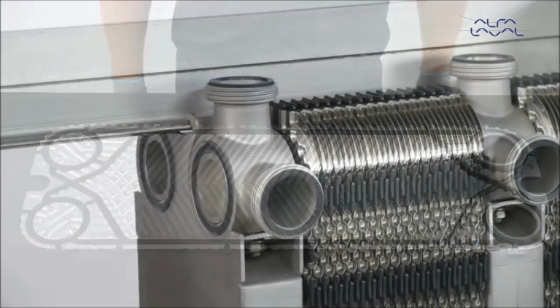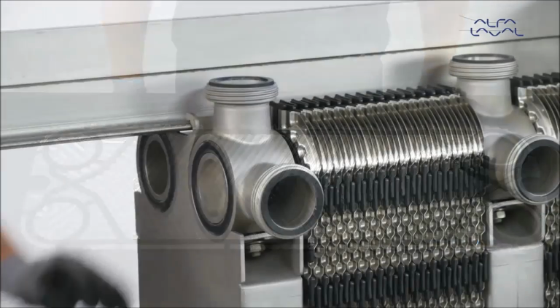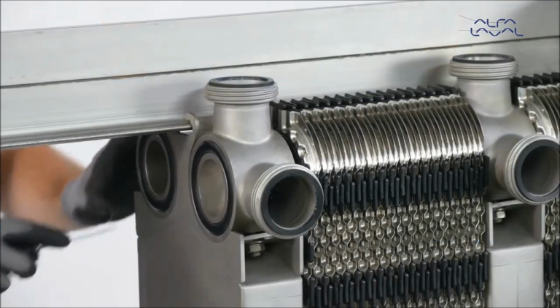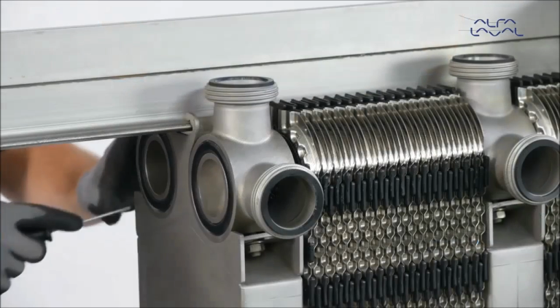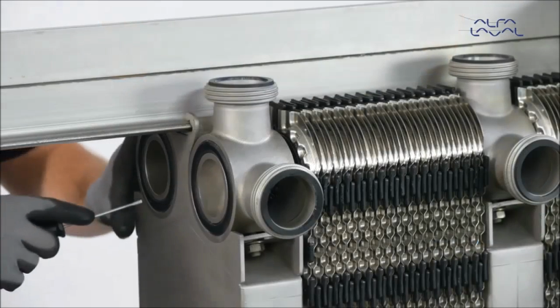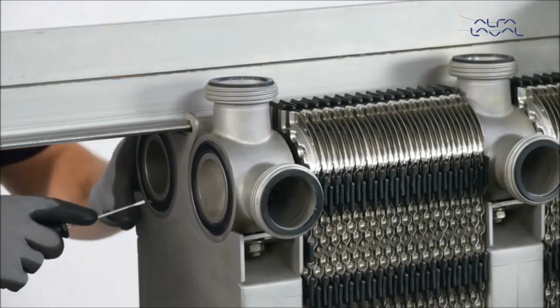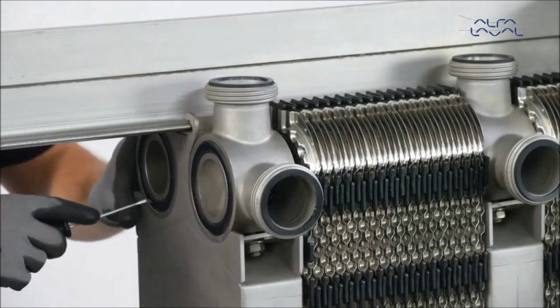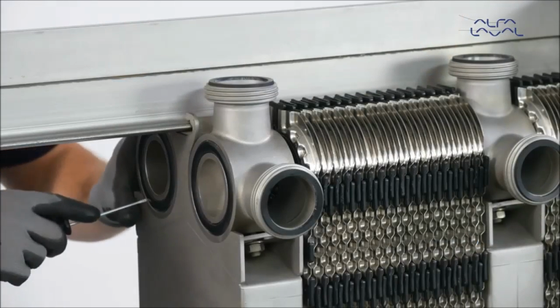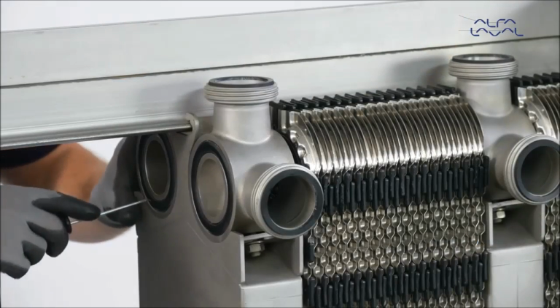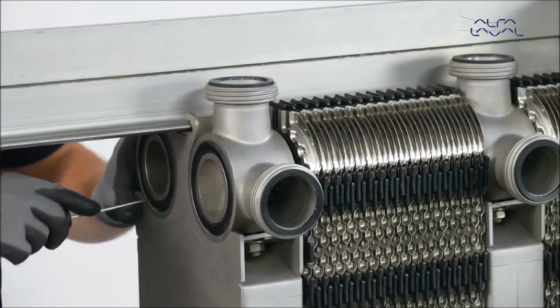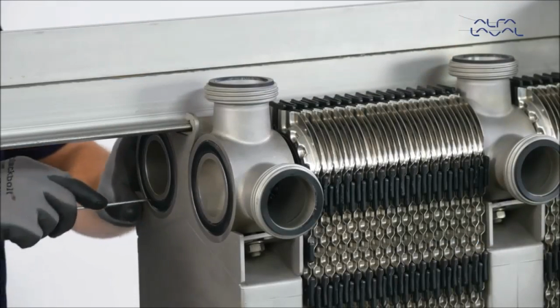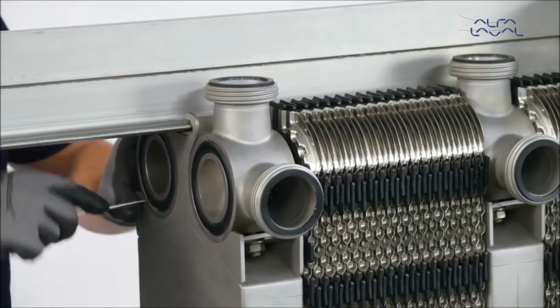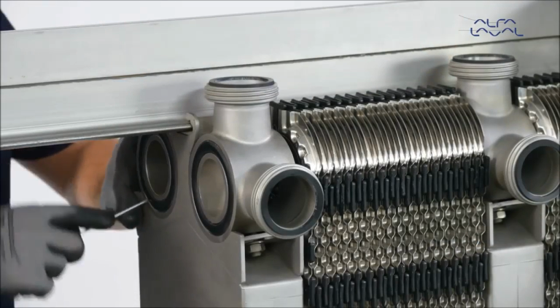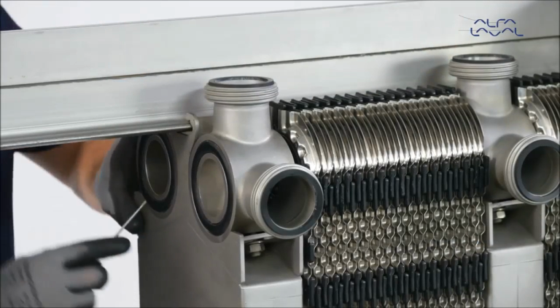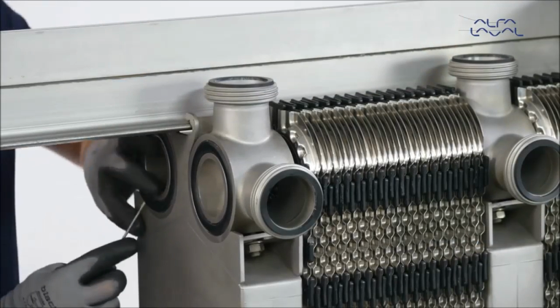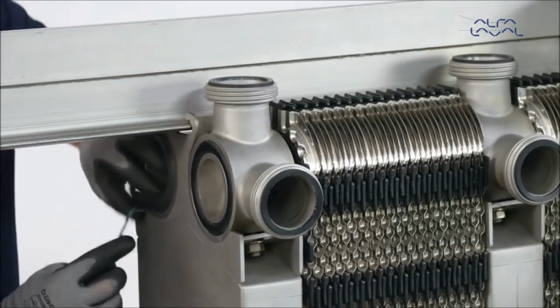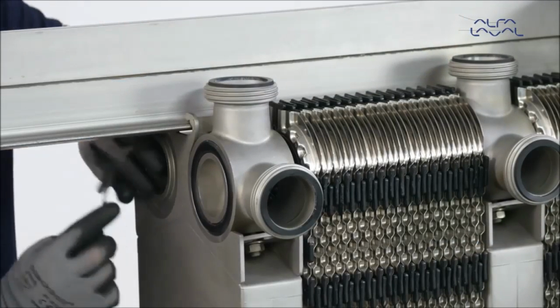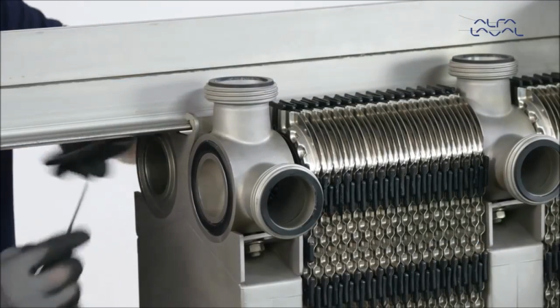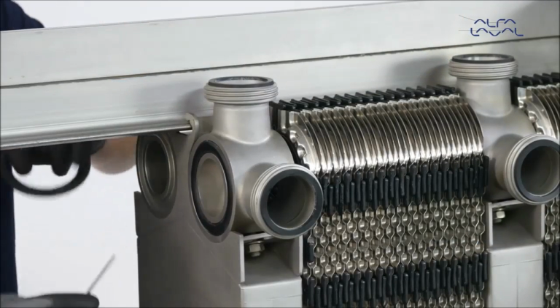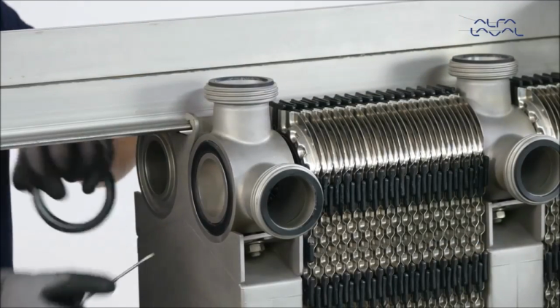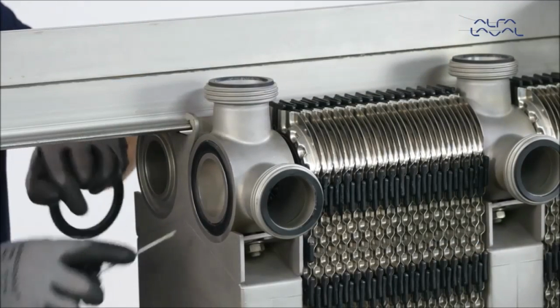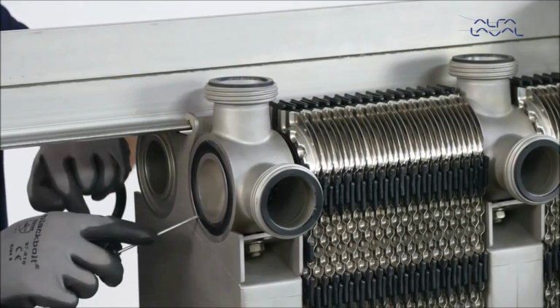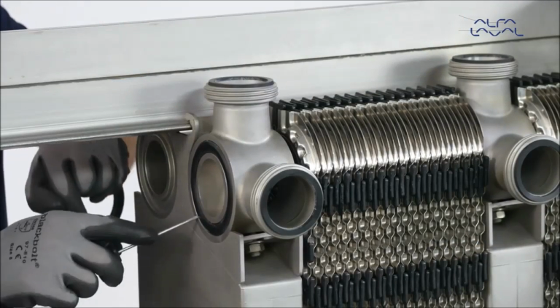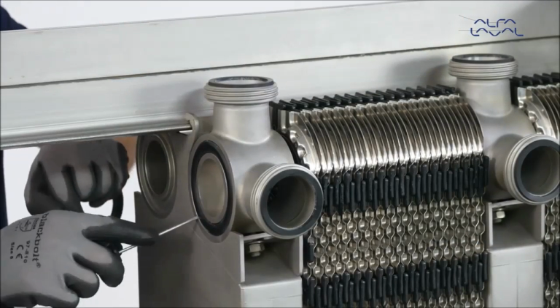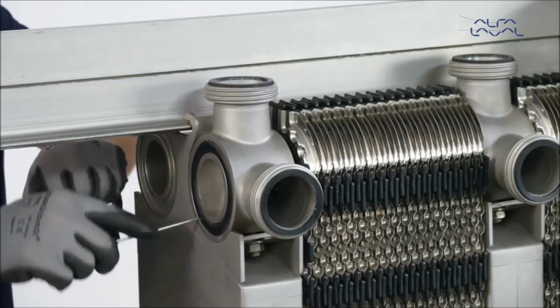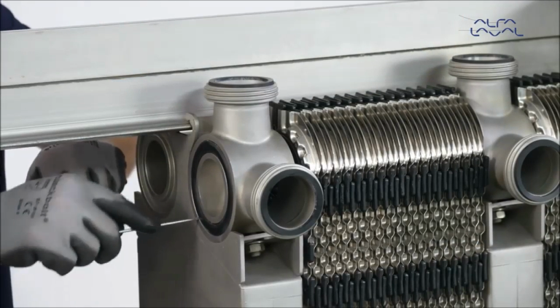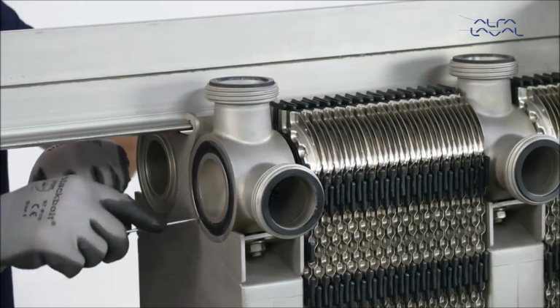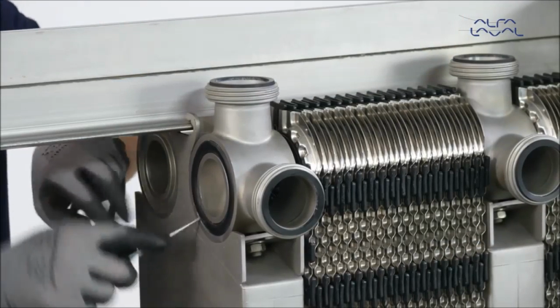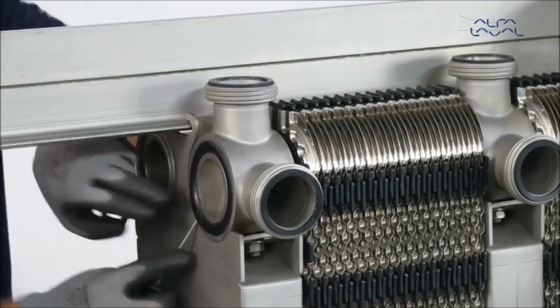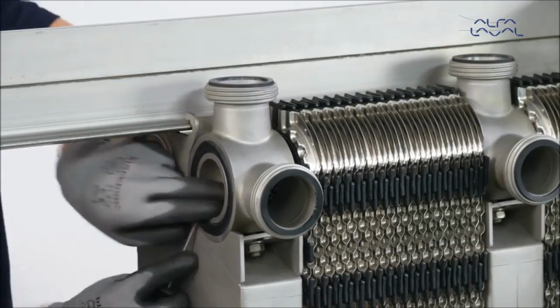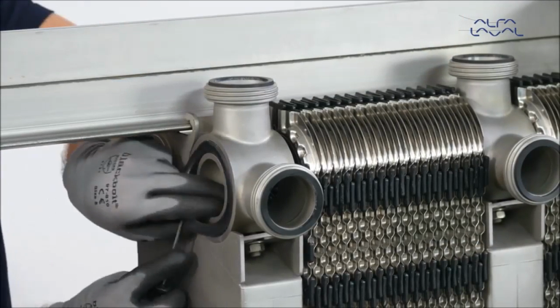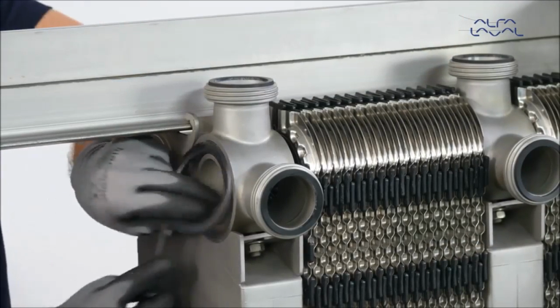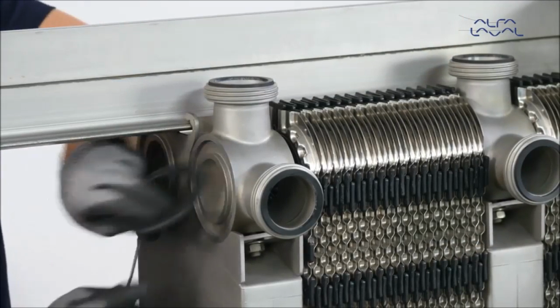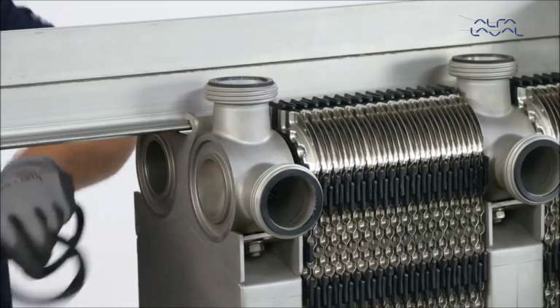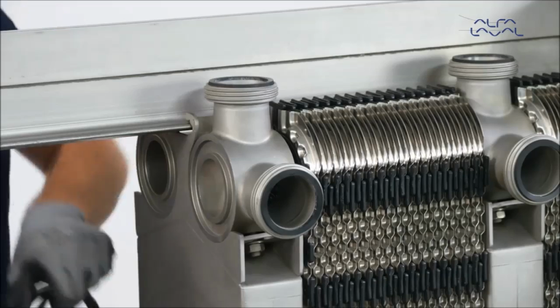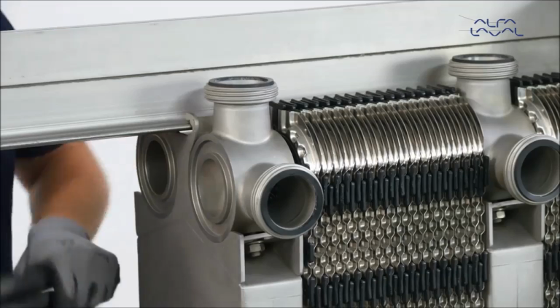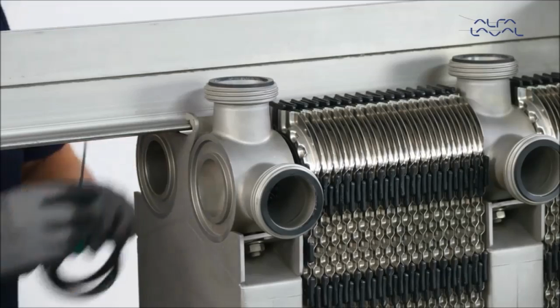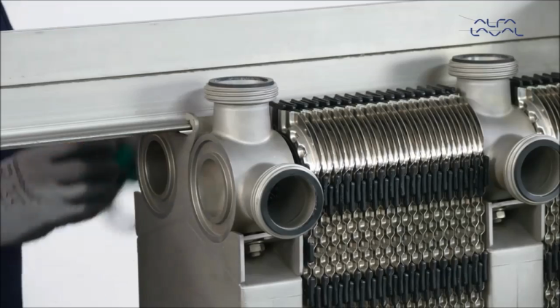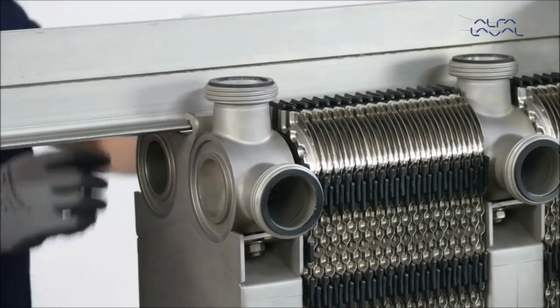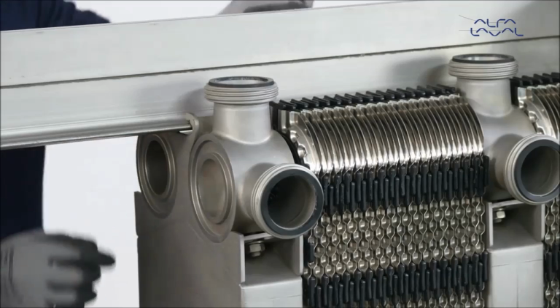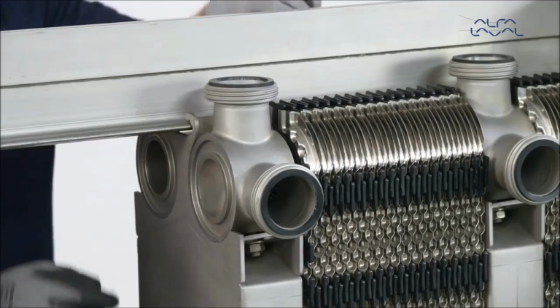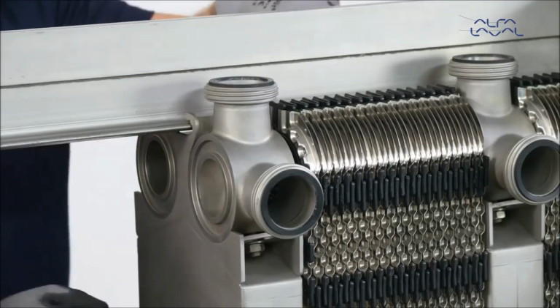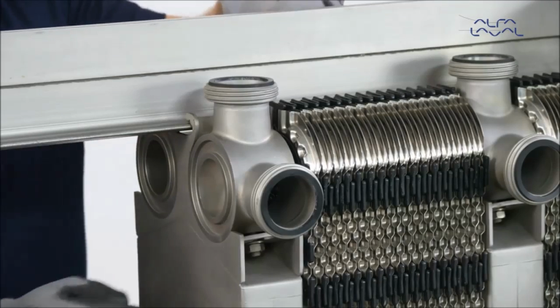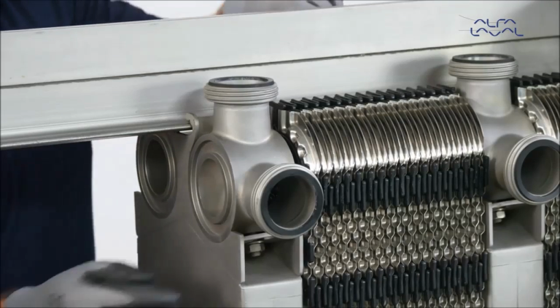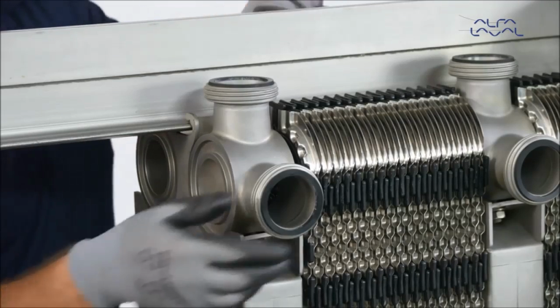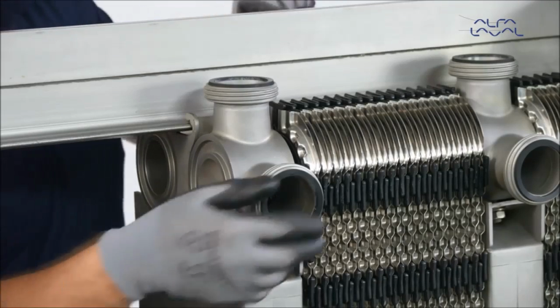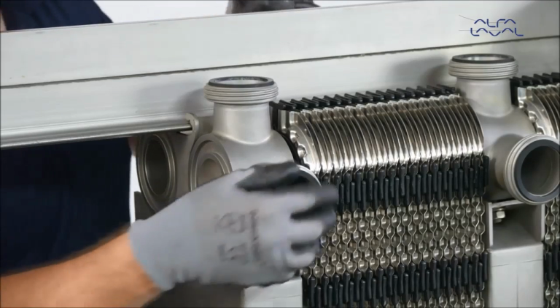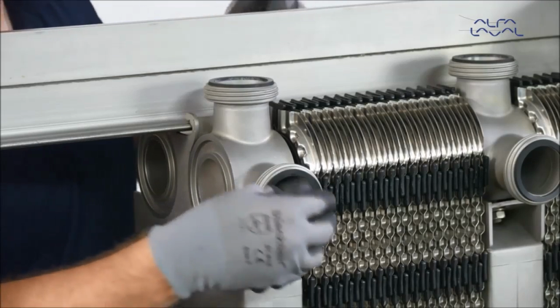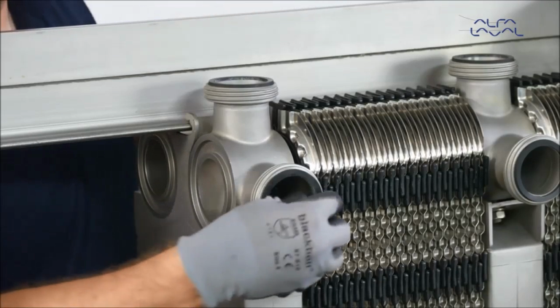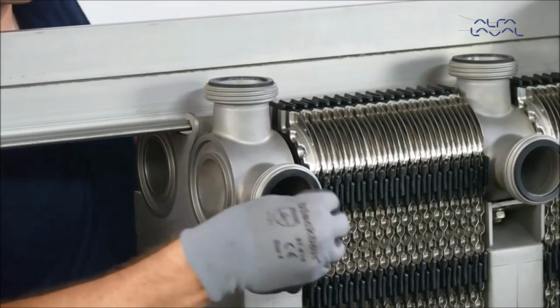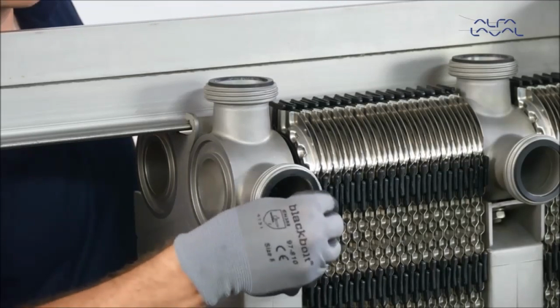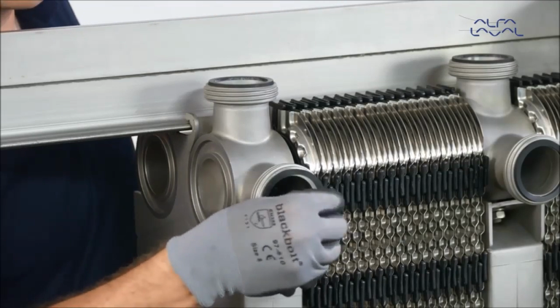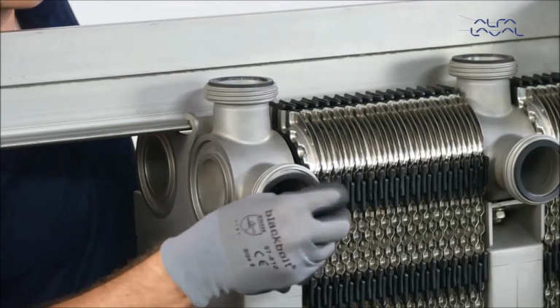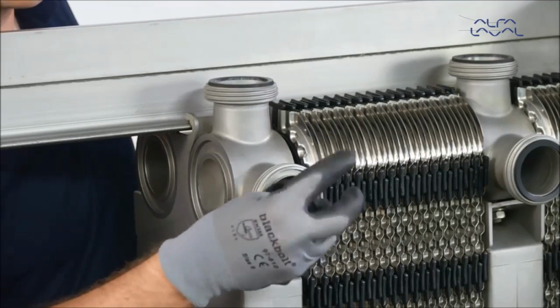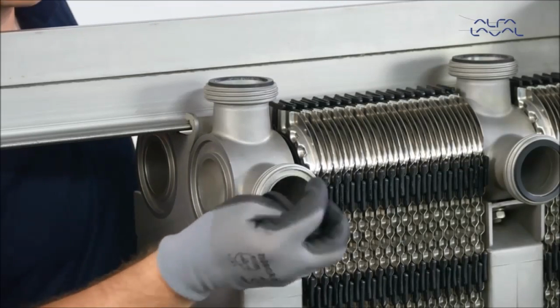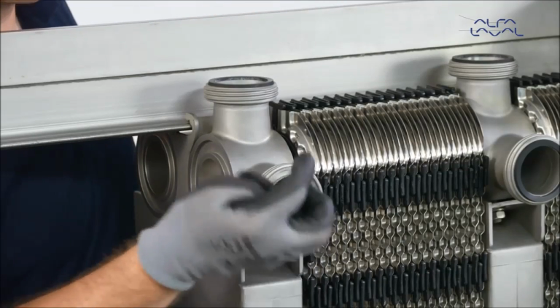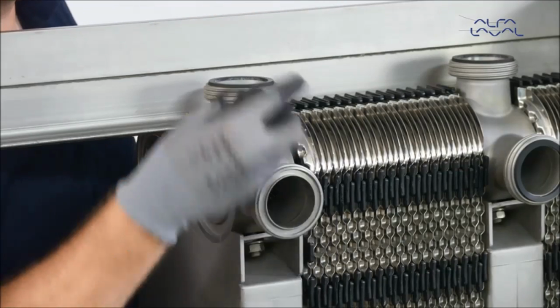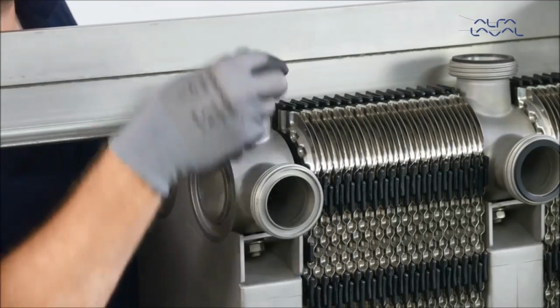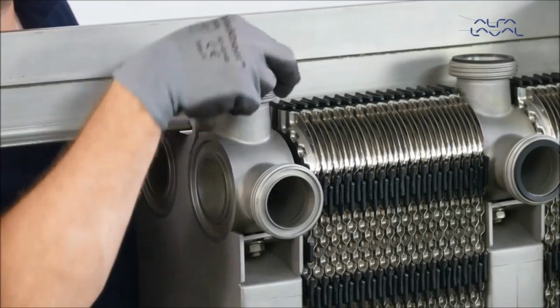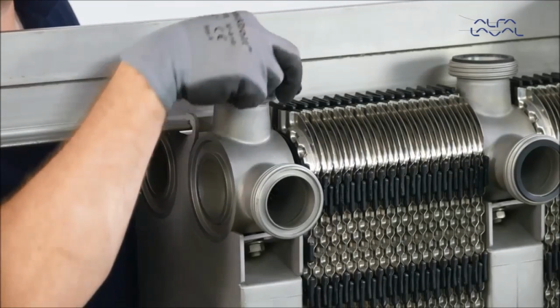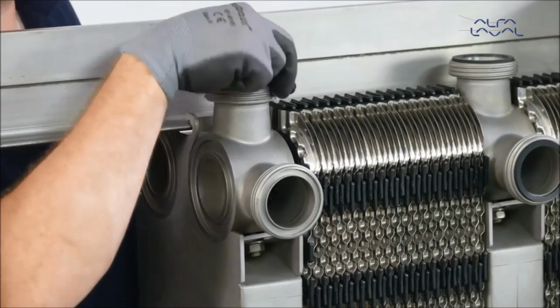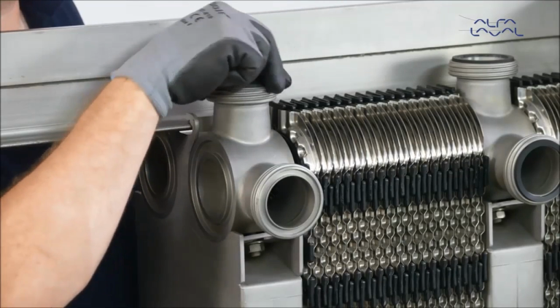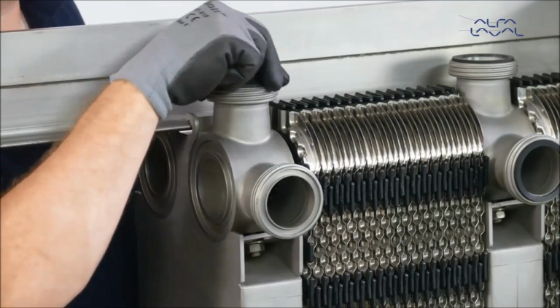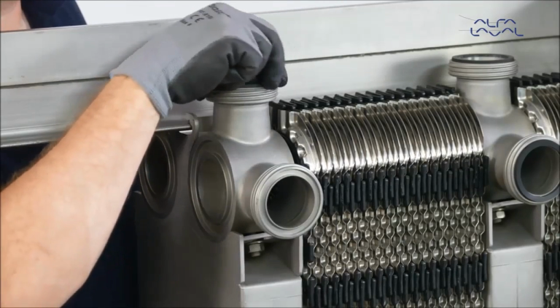New connection gaskets are also required on the frame plate, pressure plate, connection plates and on all connections.